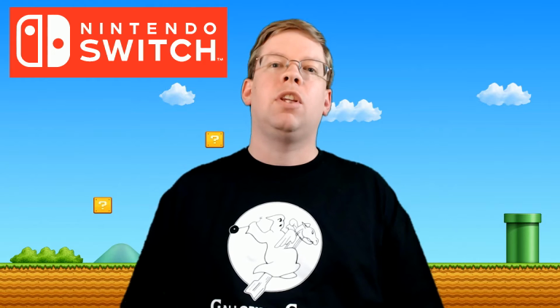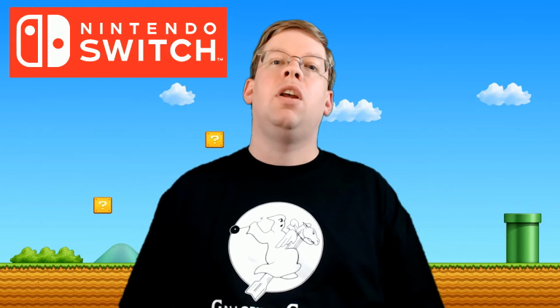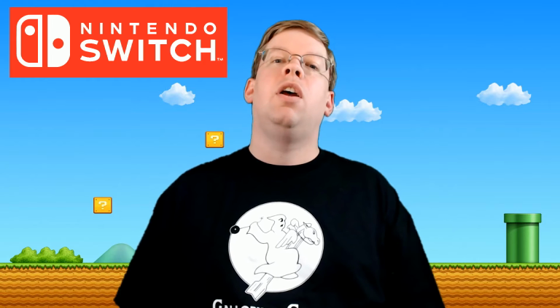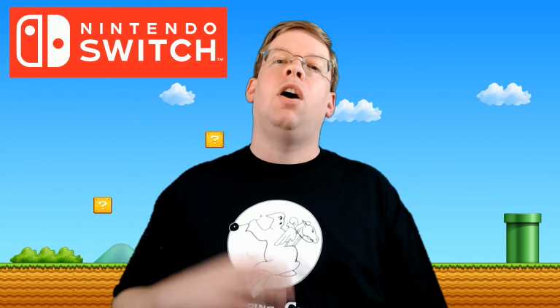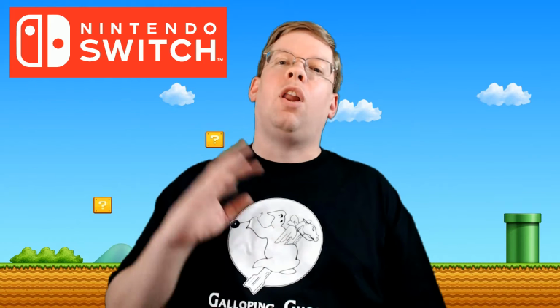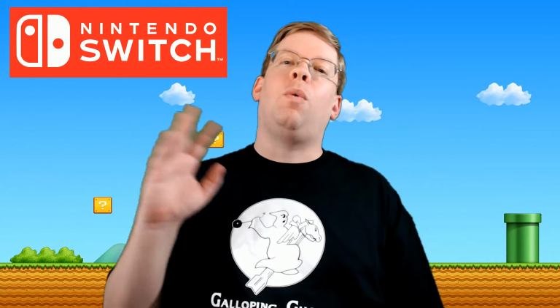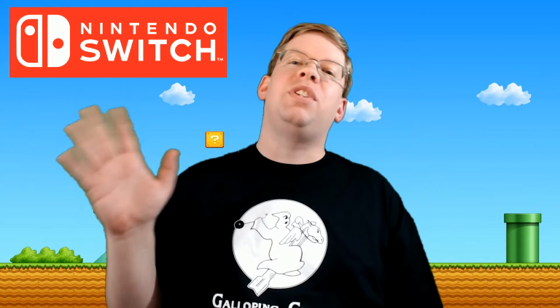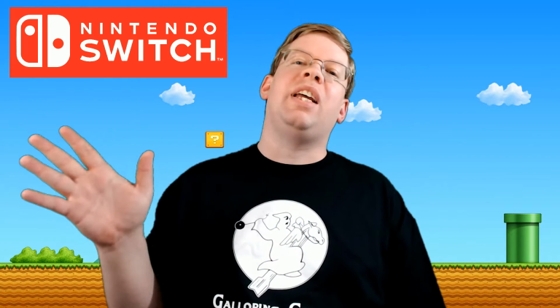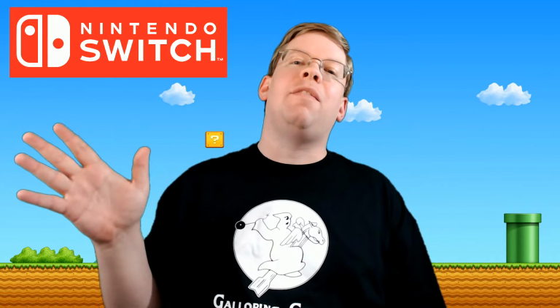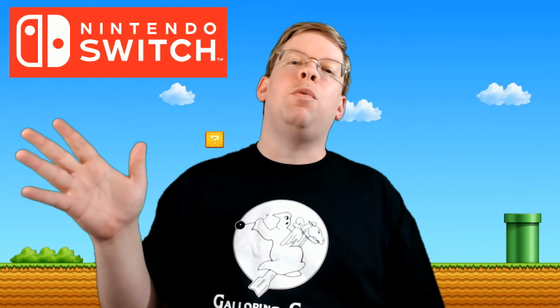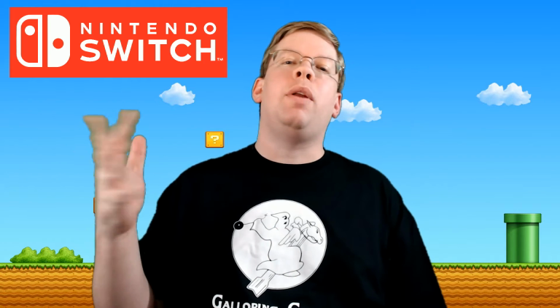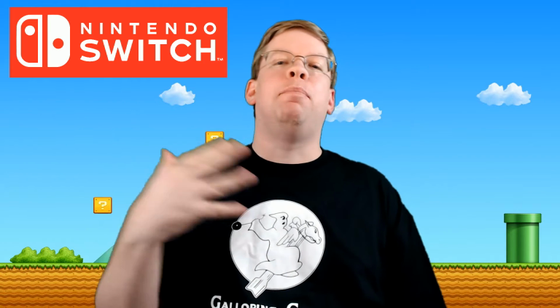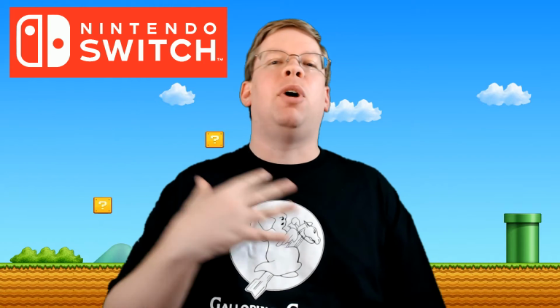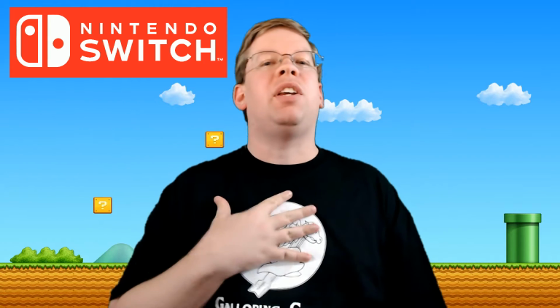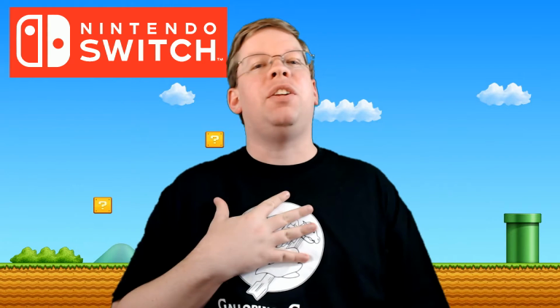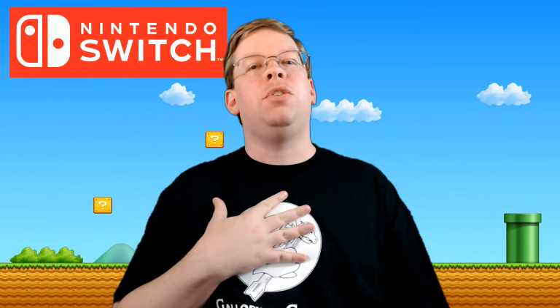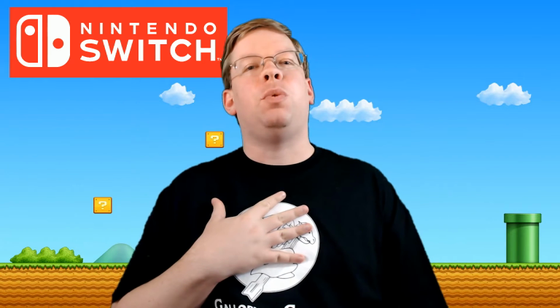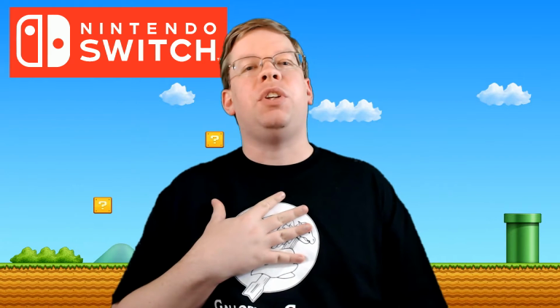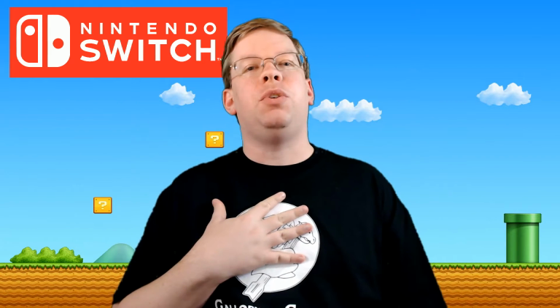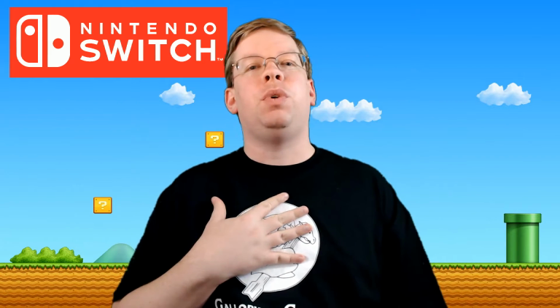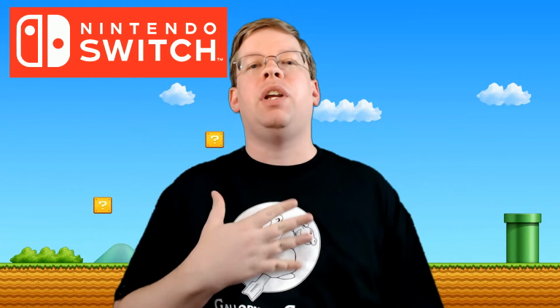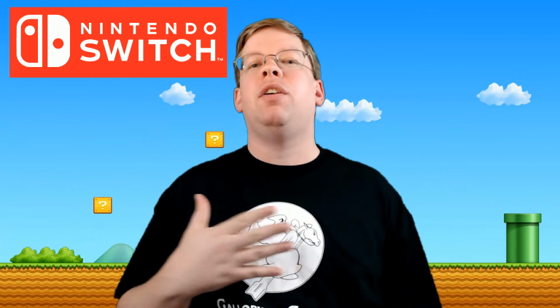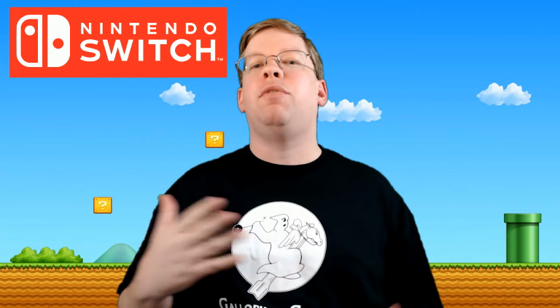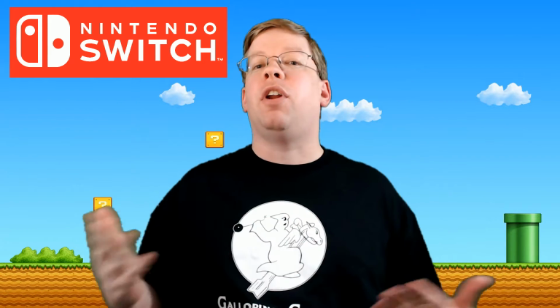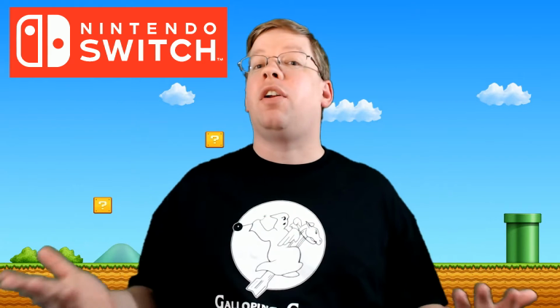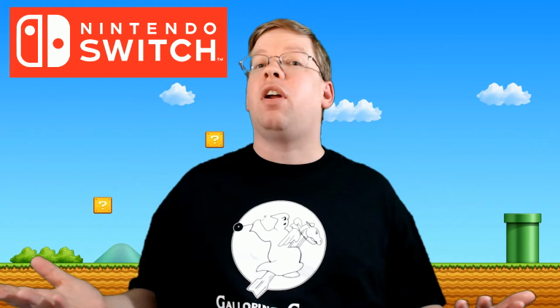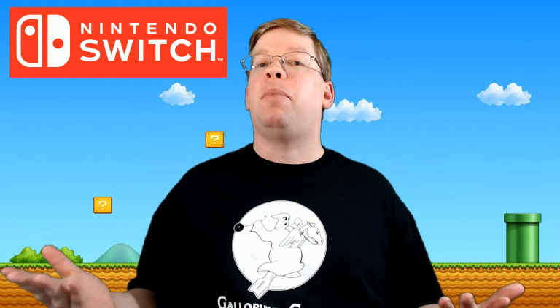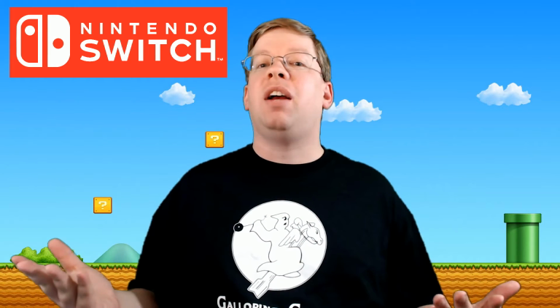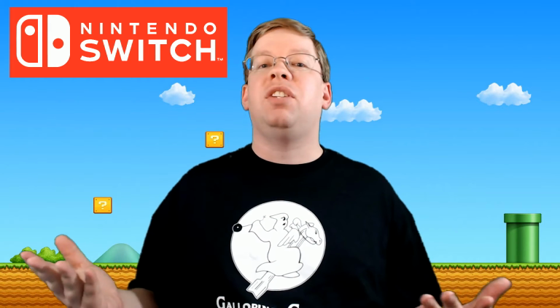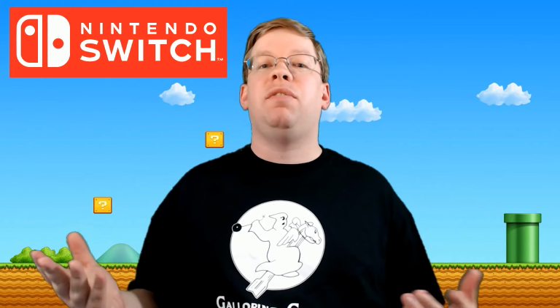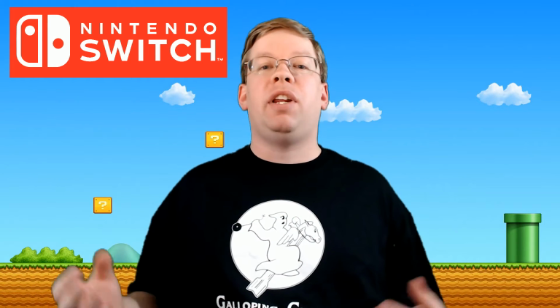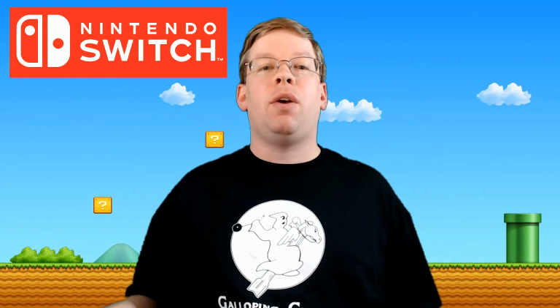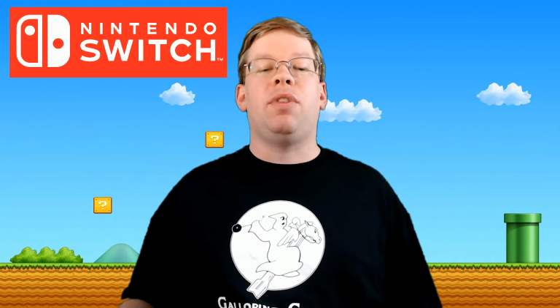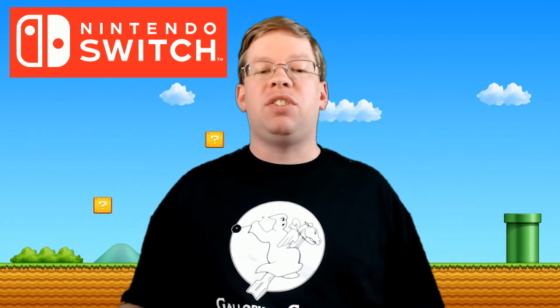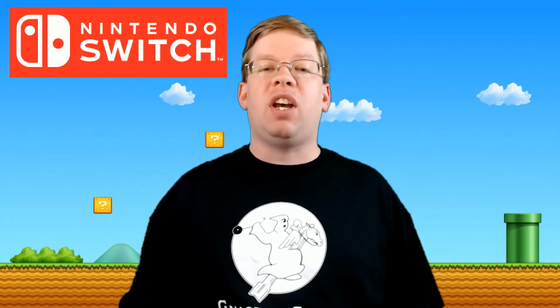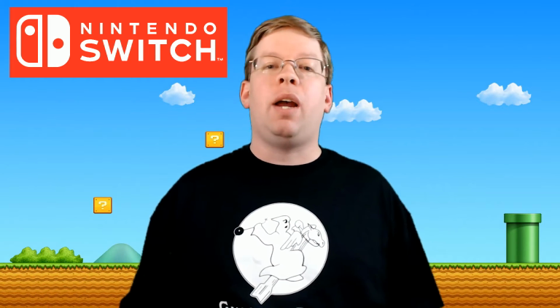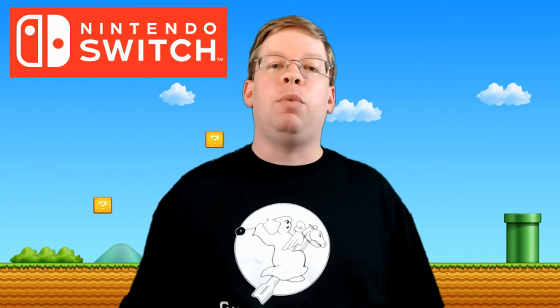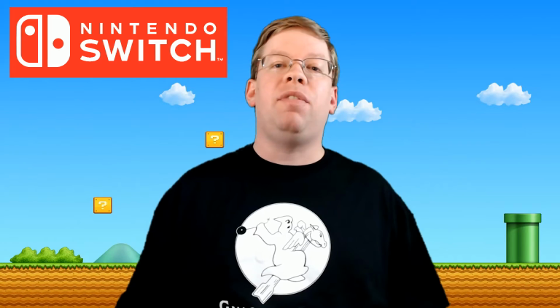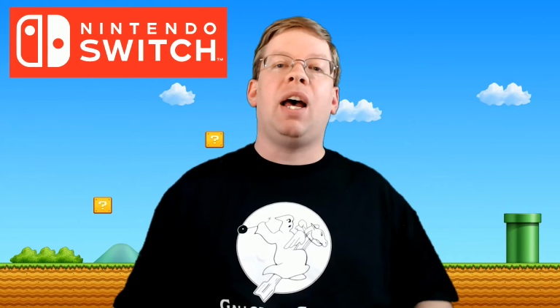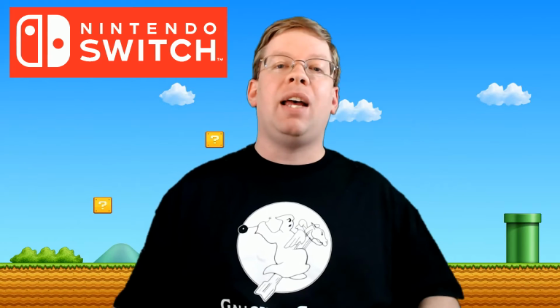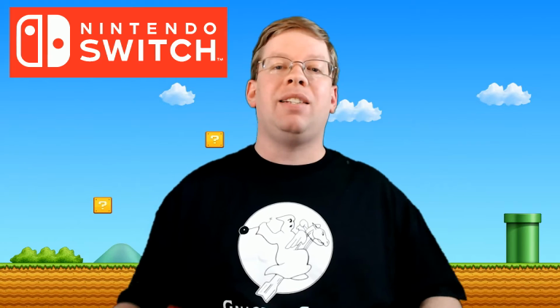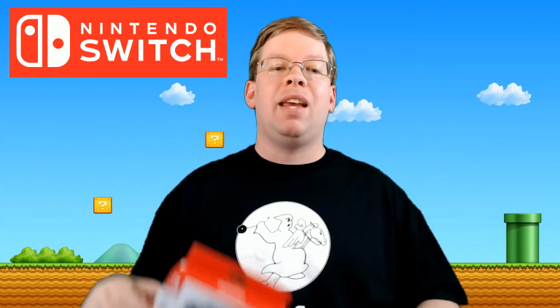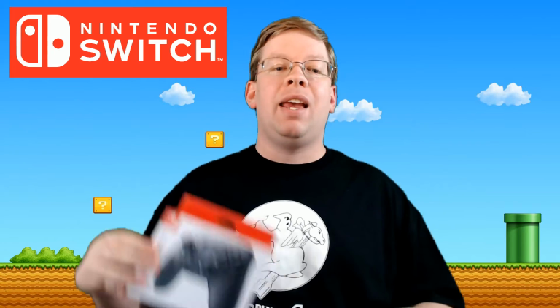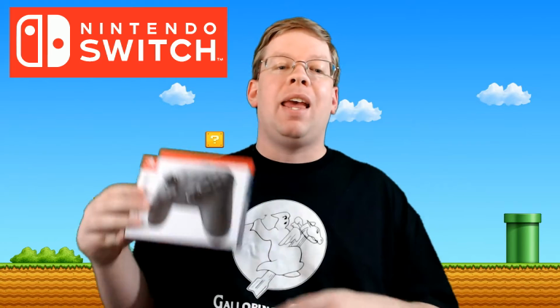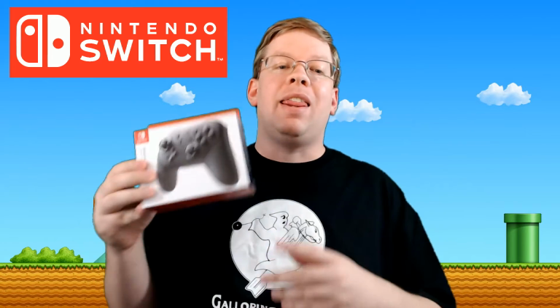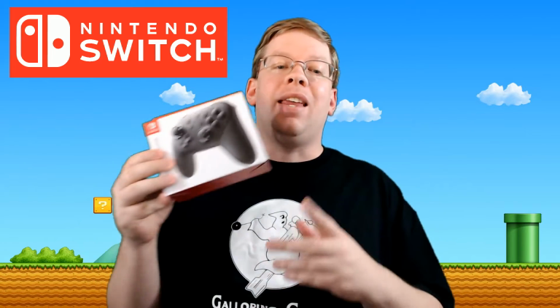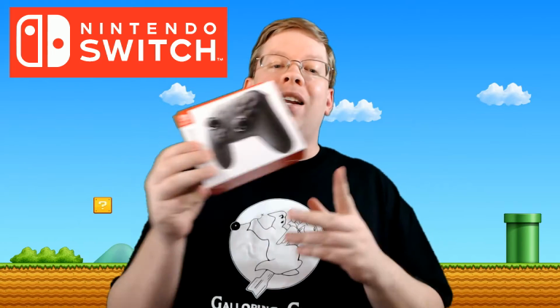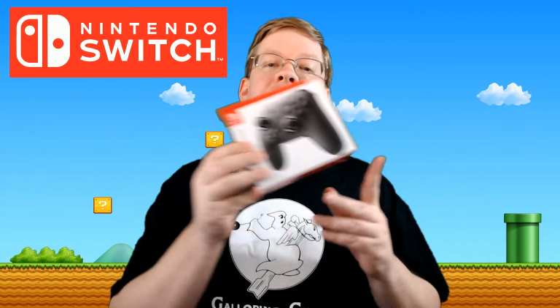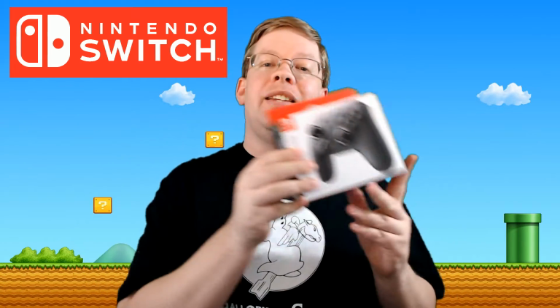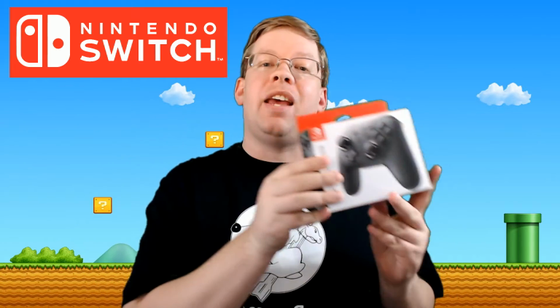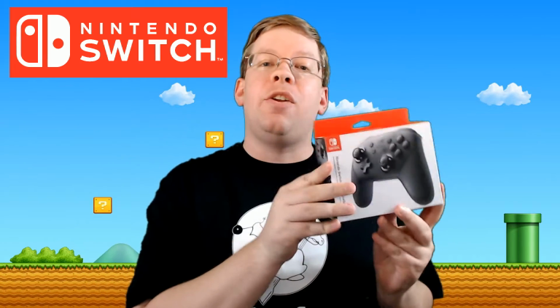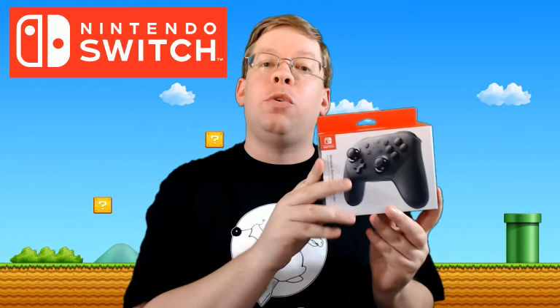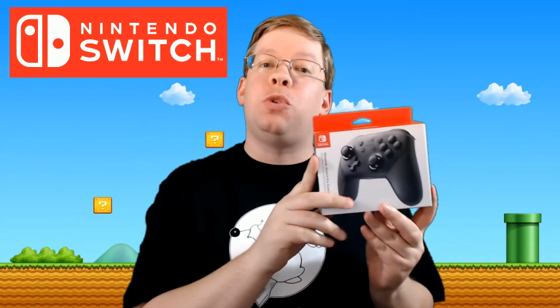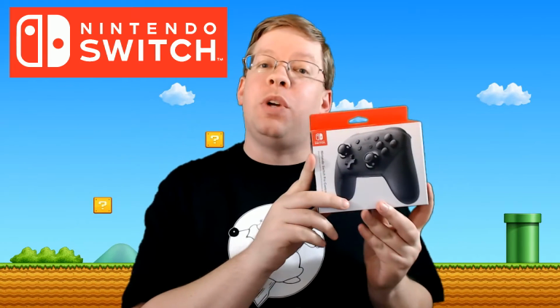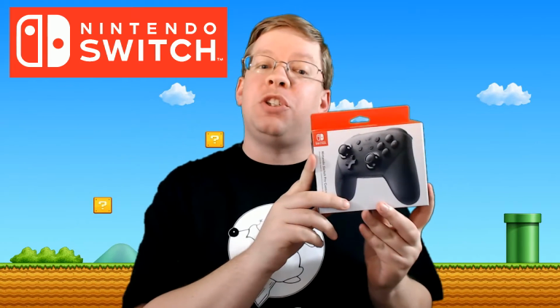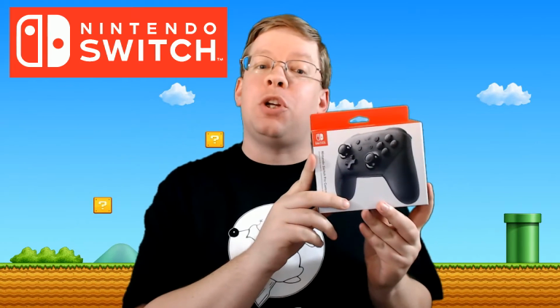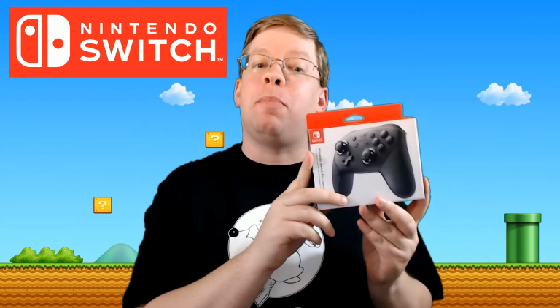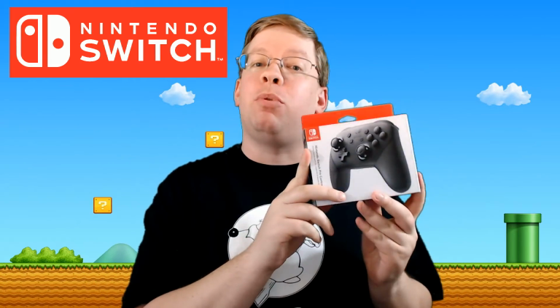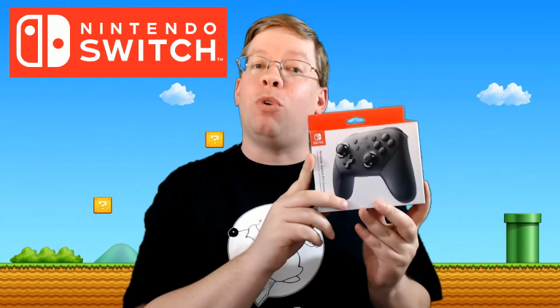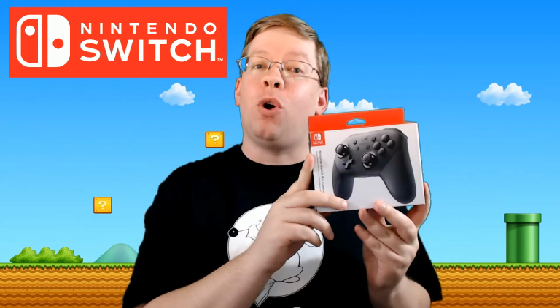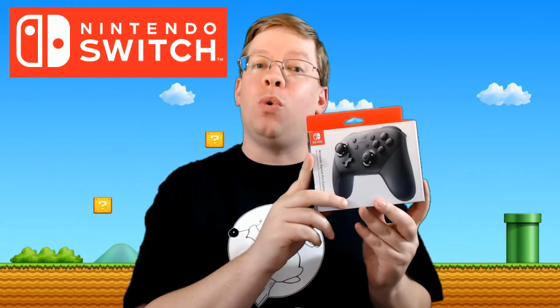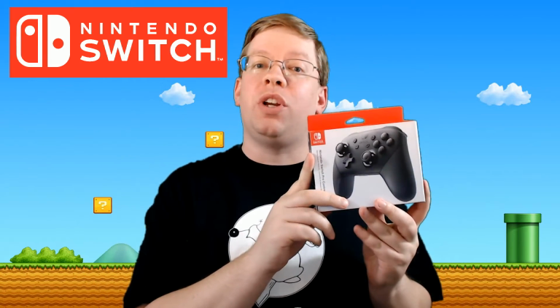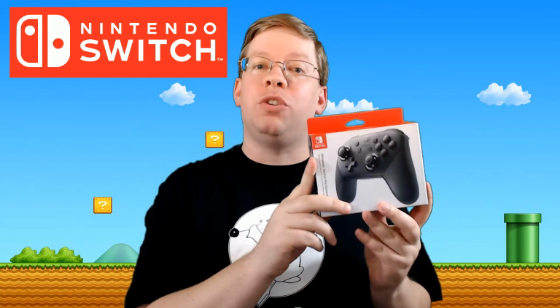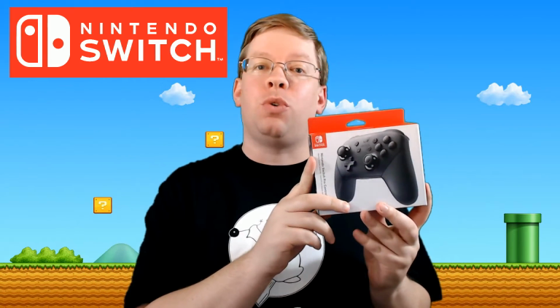Hello once again everyone, MonkeyDoo22 here for another unboxing video. This time we've got the Nintendo Switch Pro Controller.